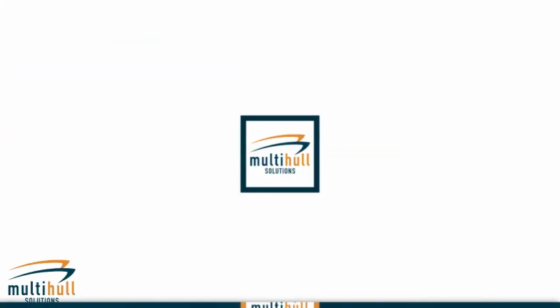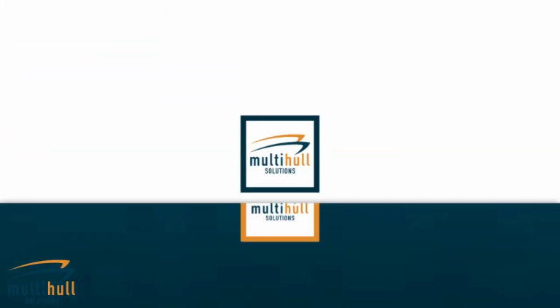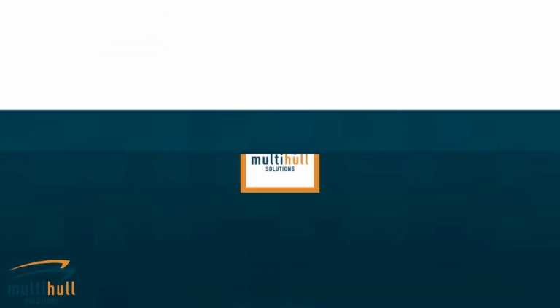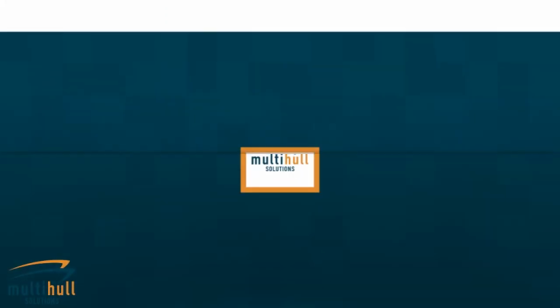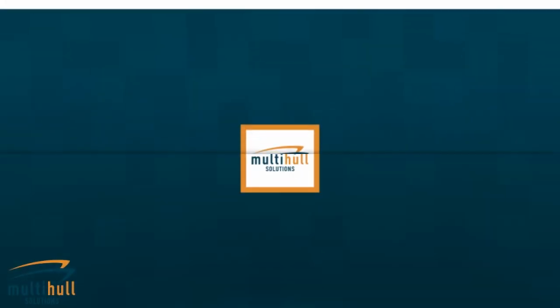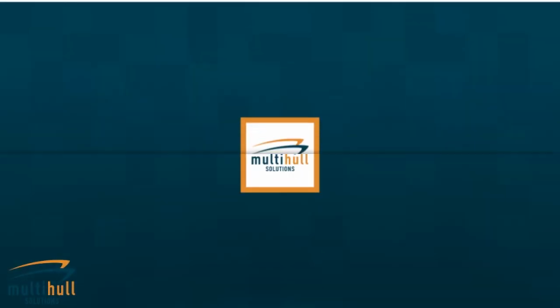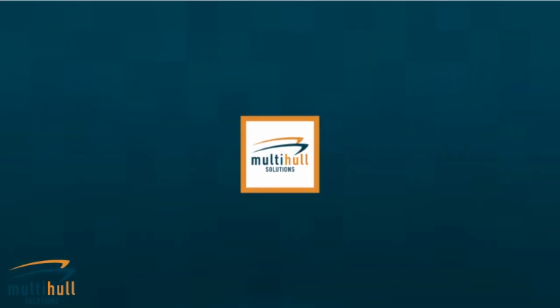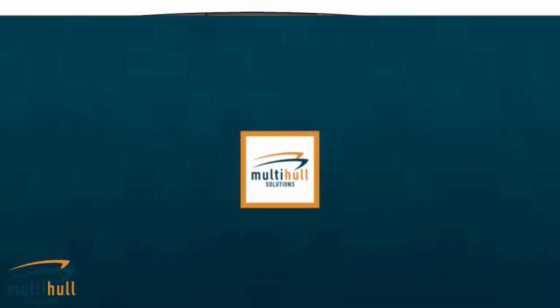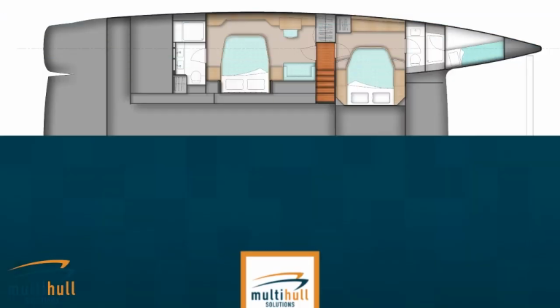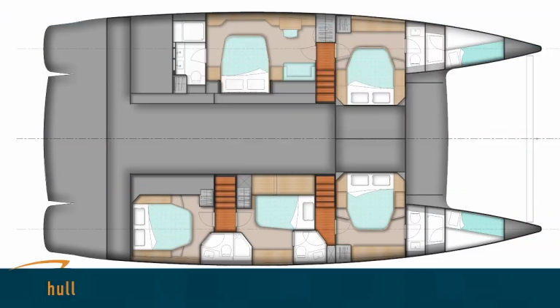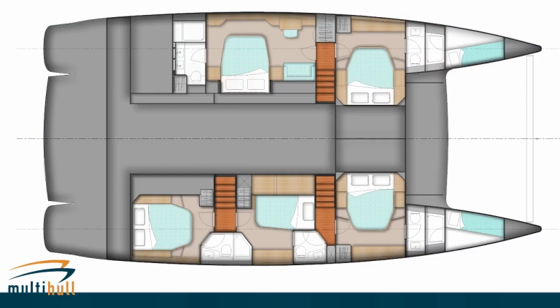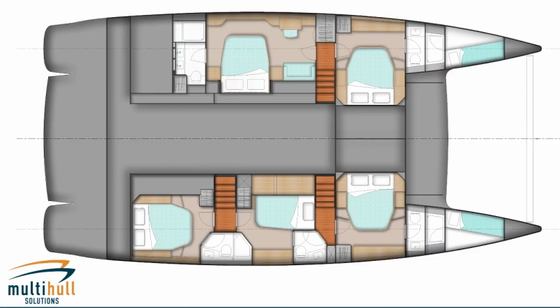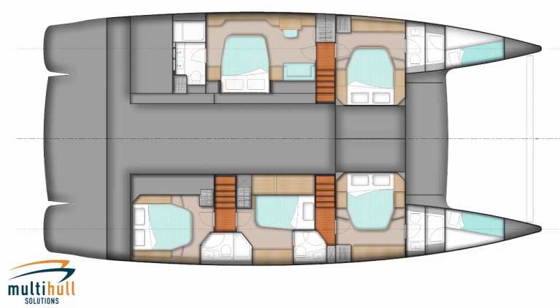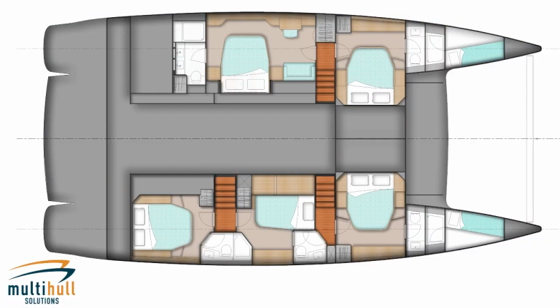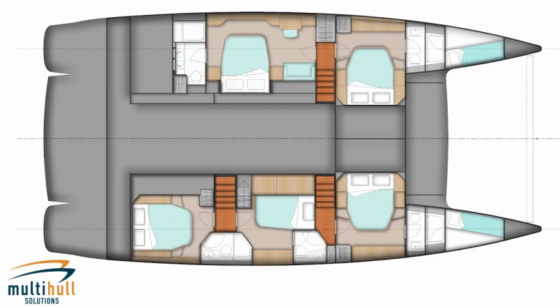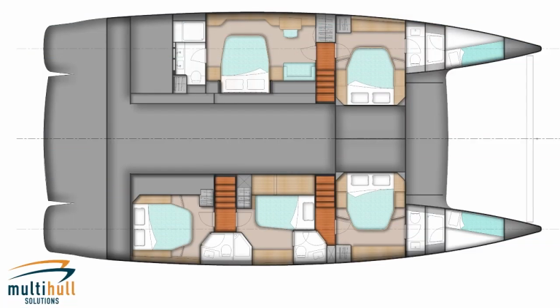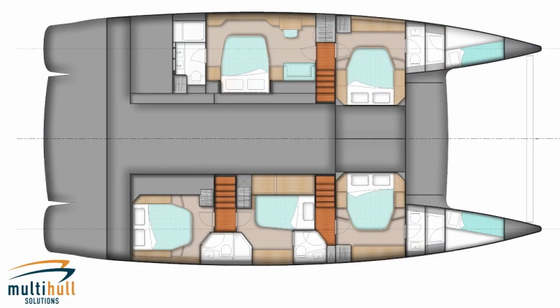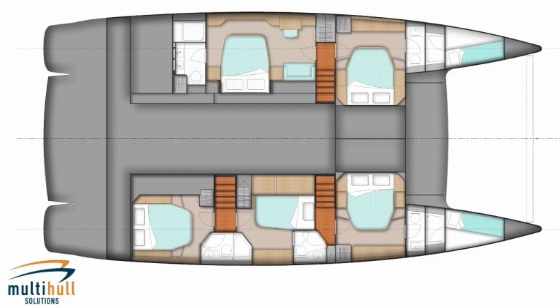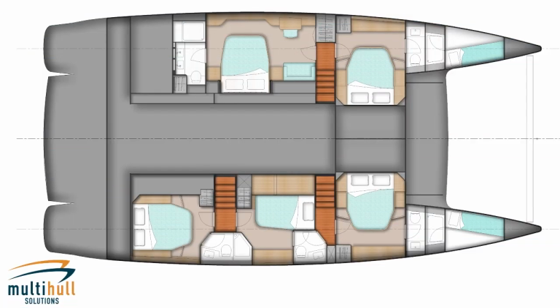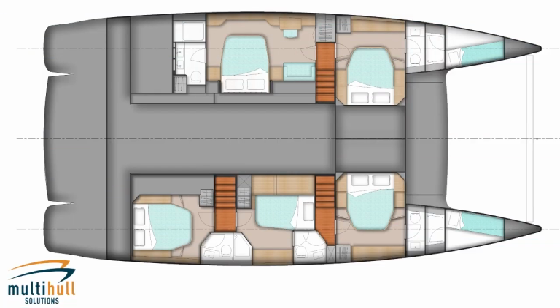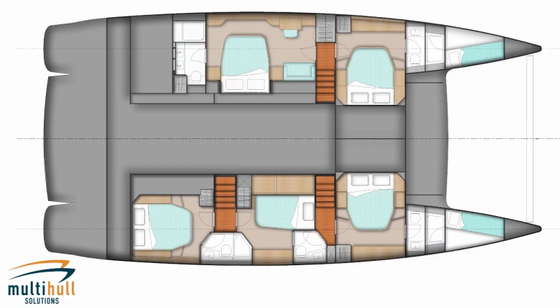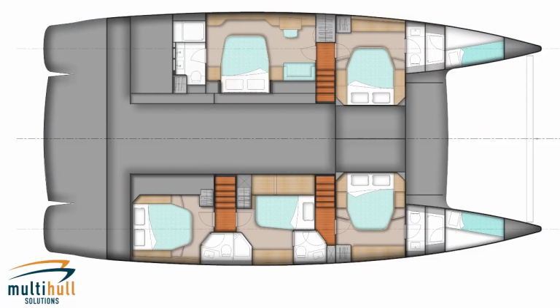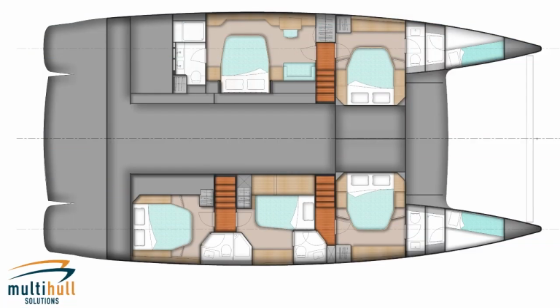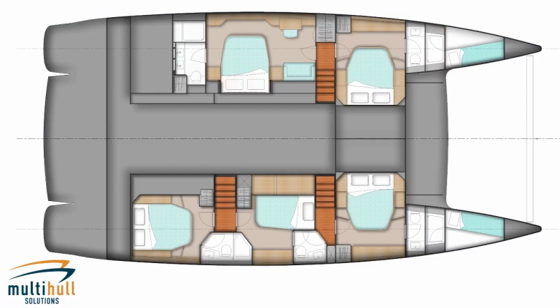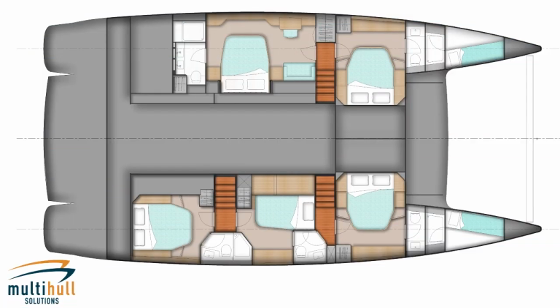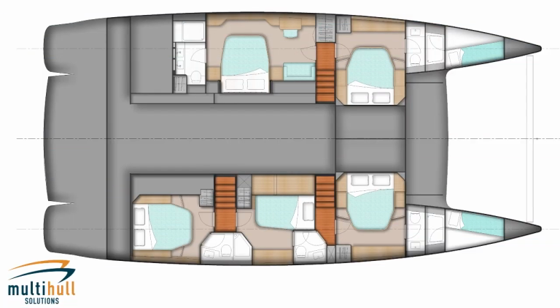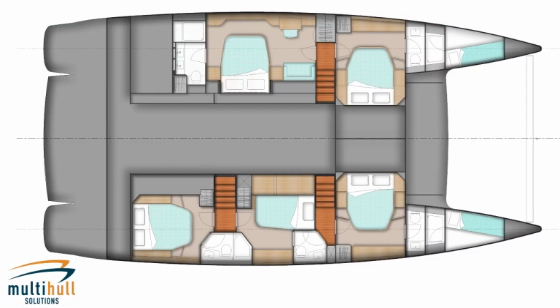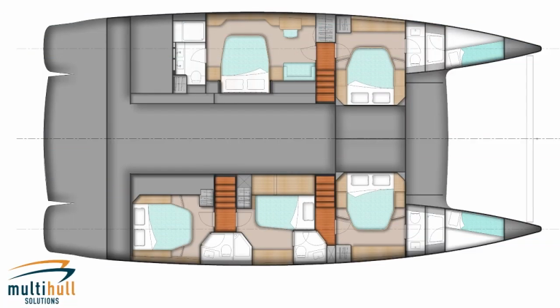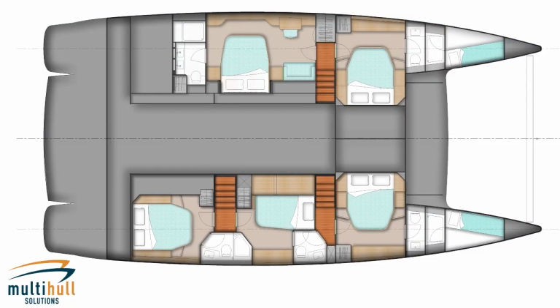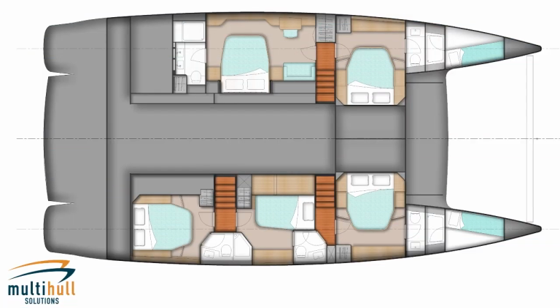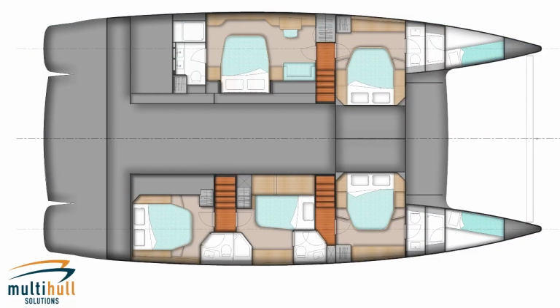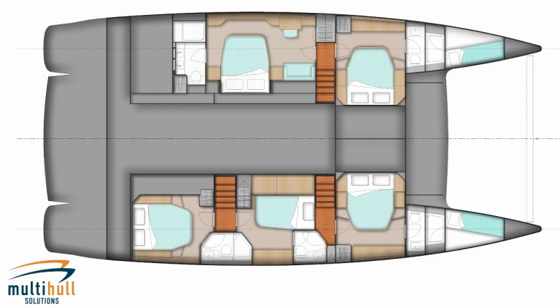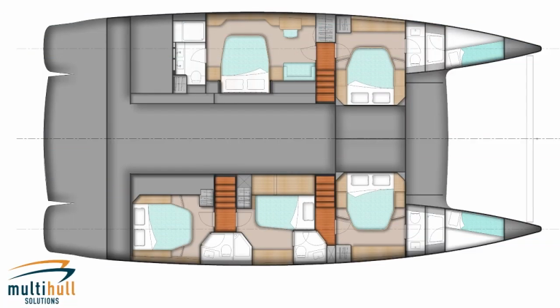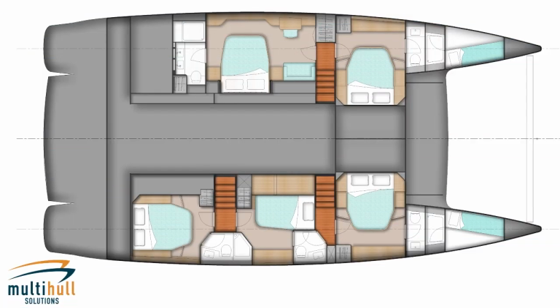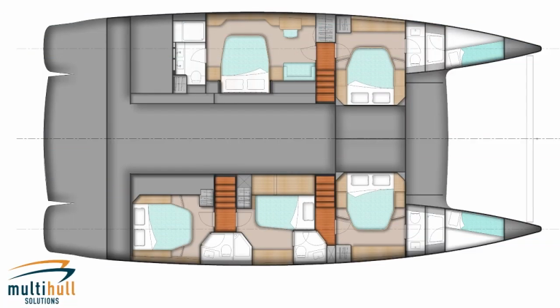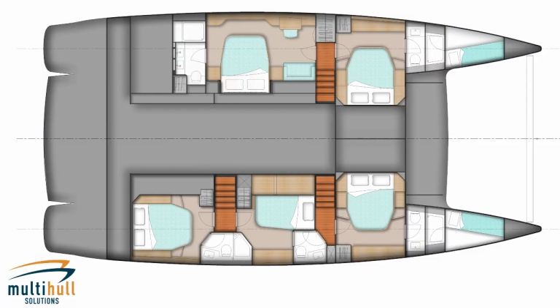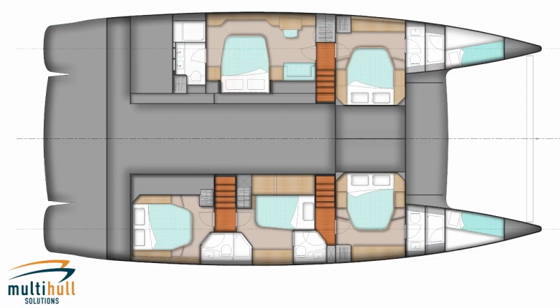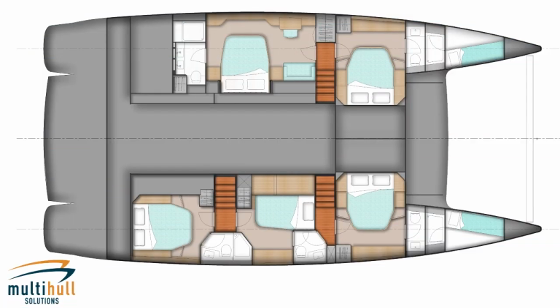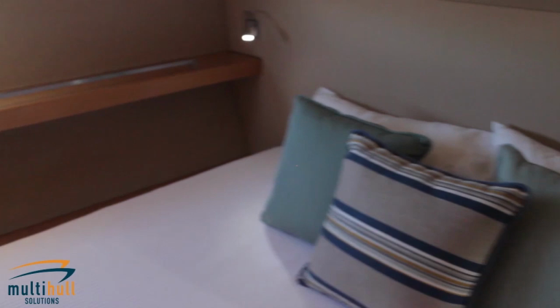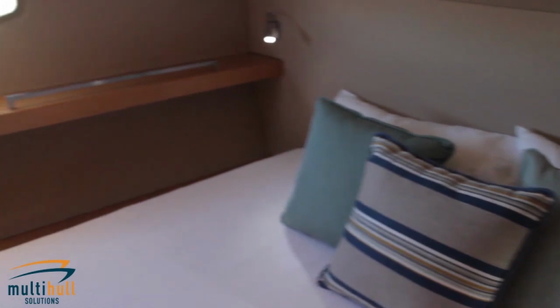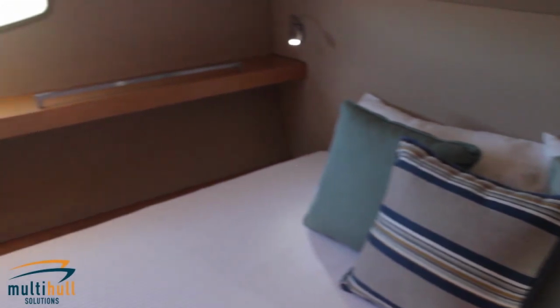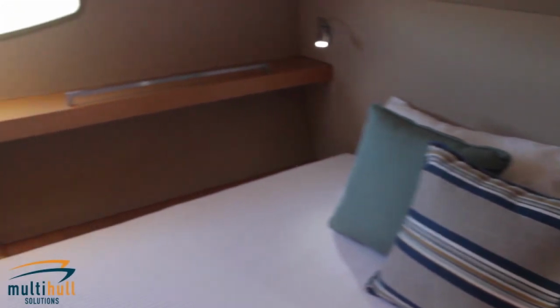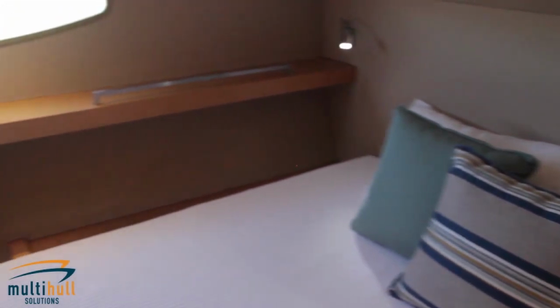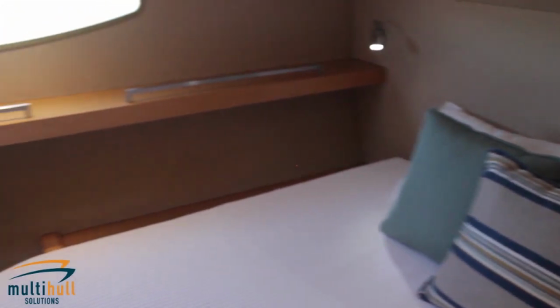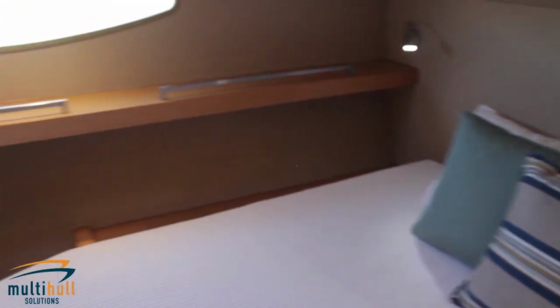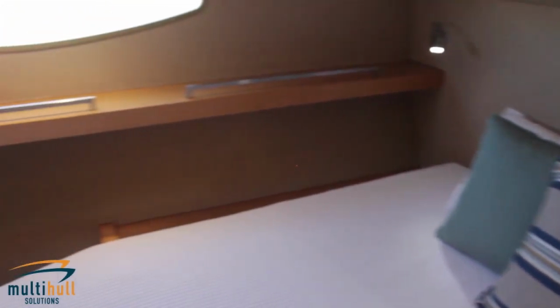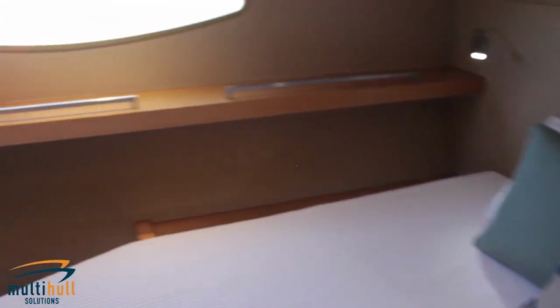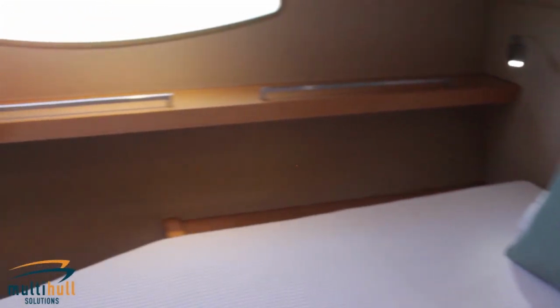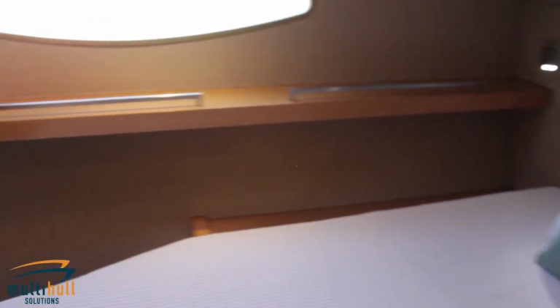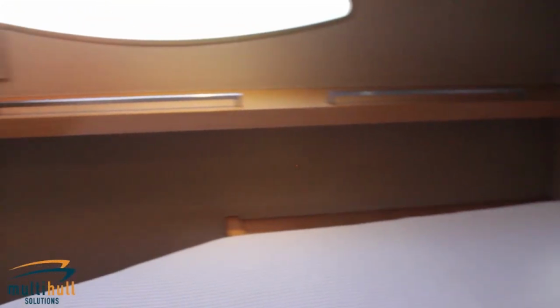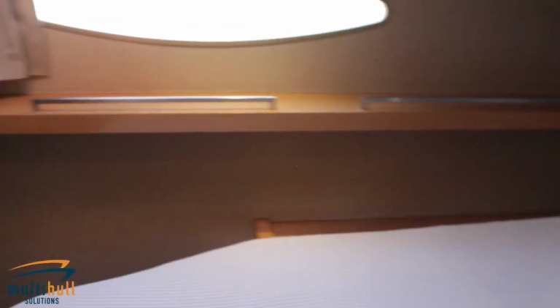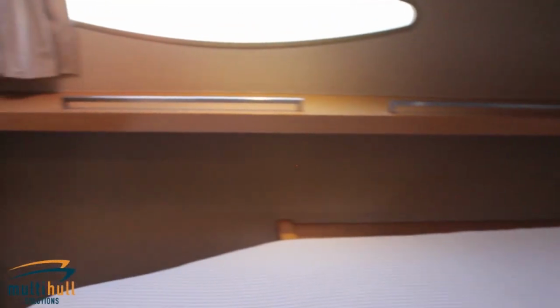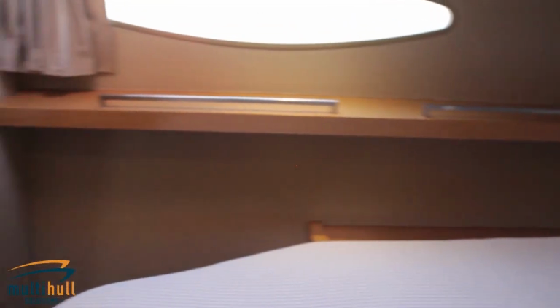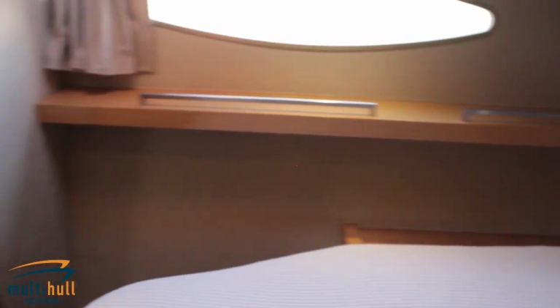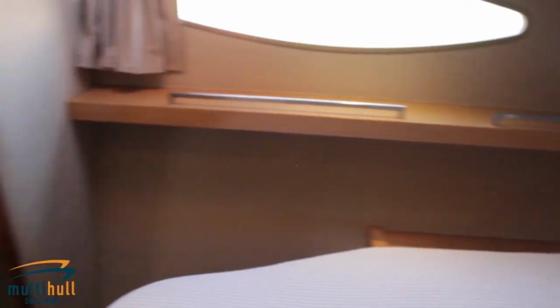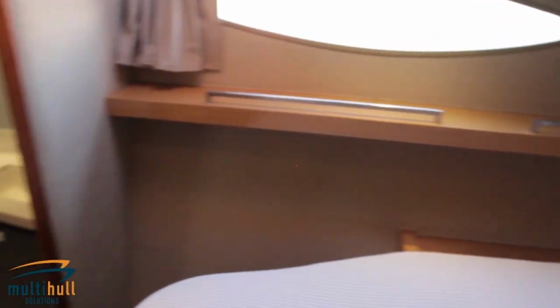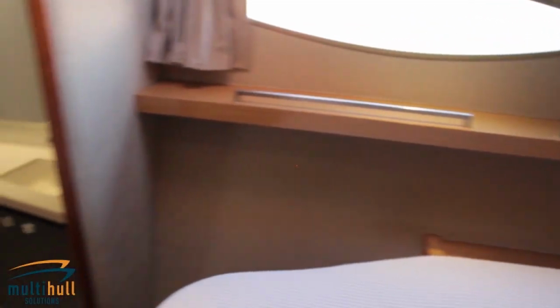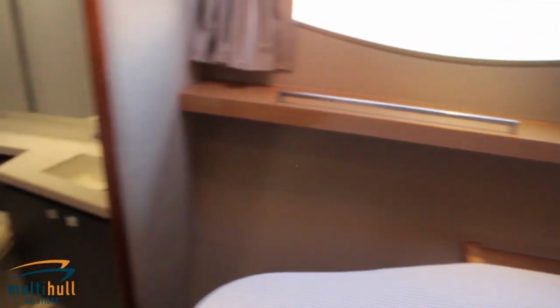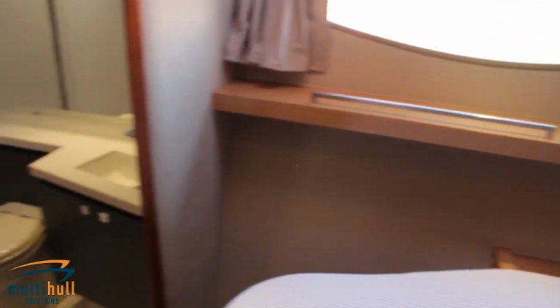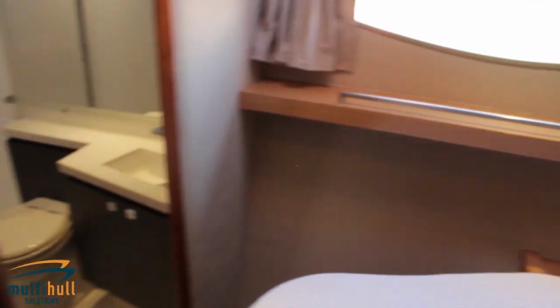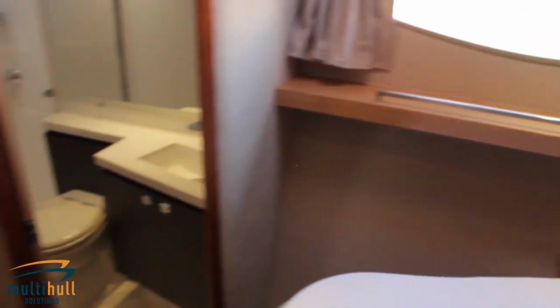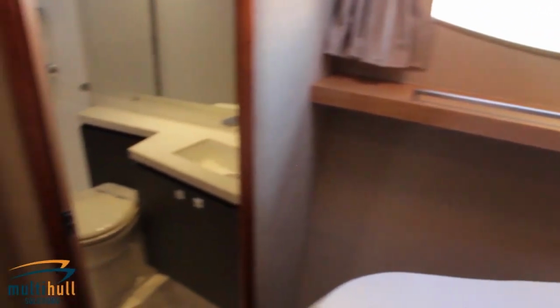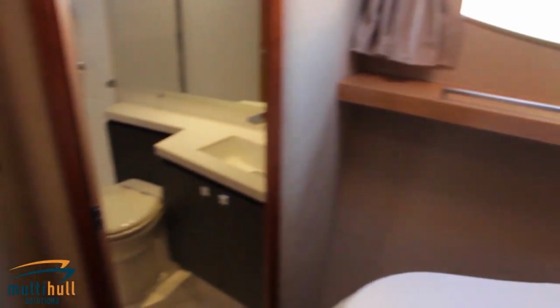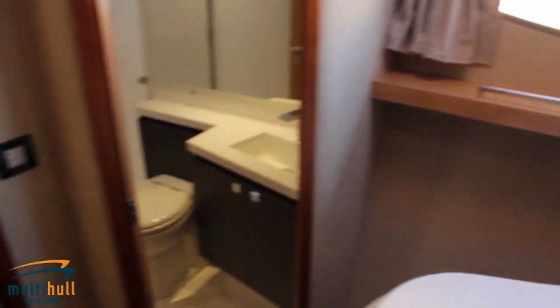The spacious accommodation in the owner's version includes five double suites and one double crew cabin, each with its own en suite bathroom.